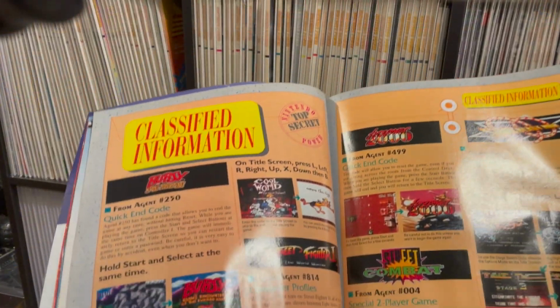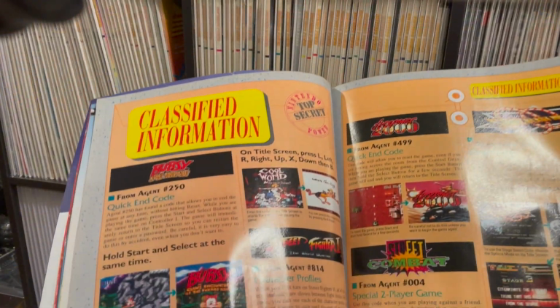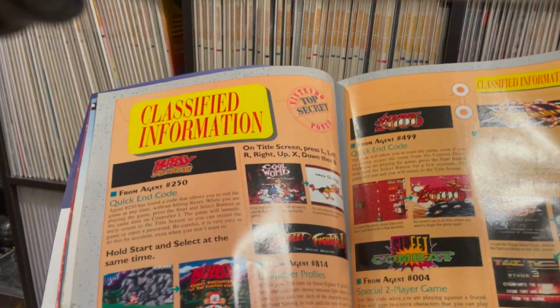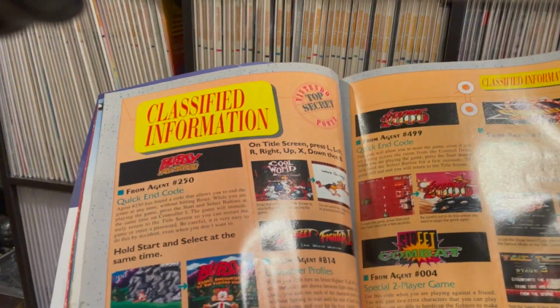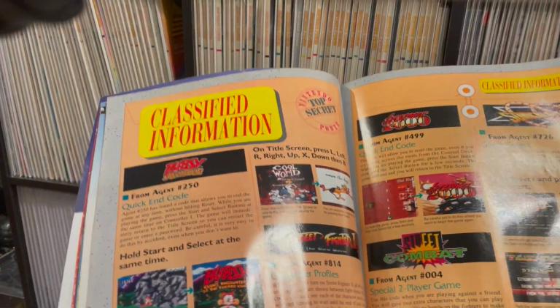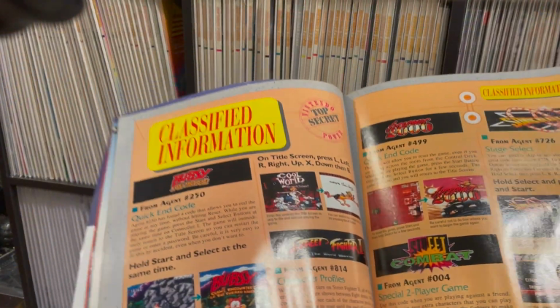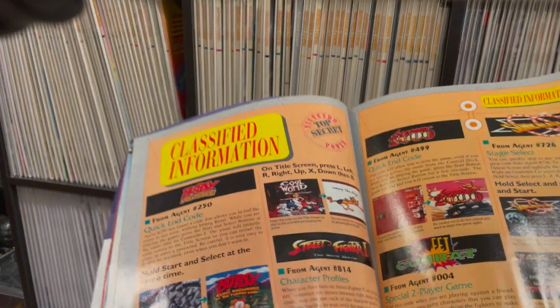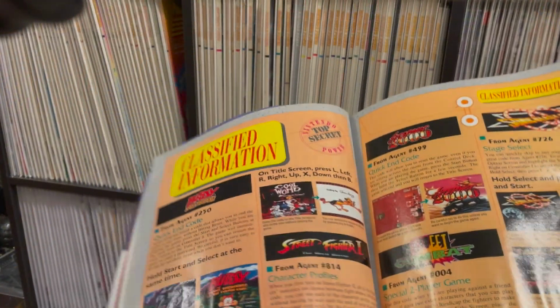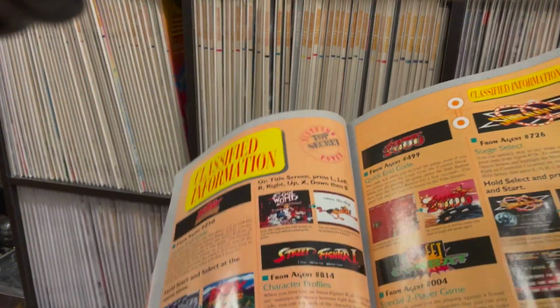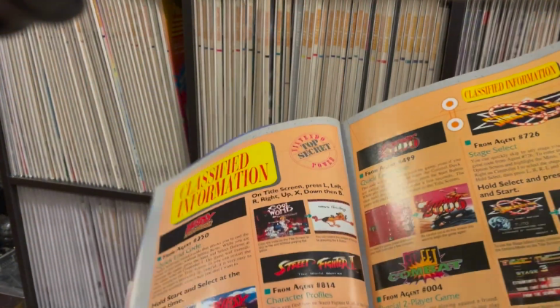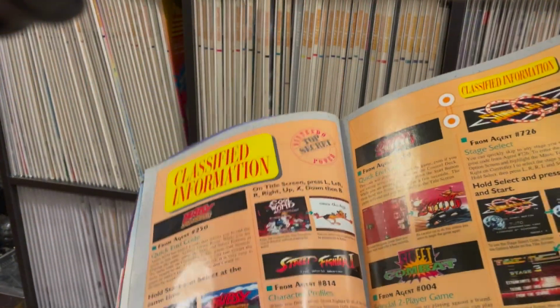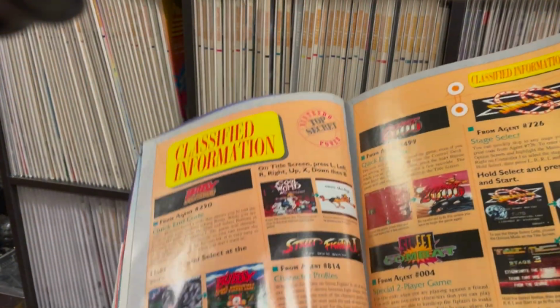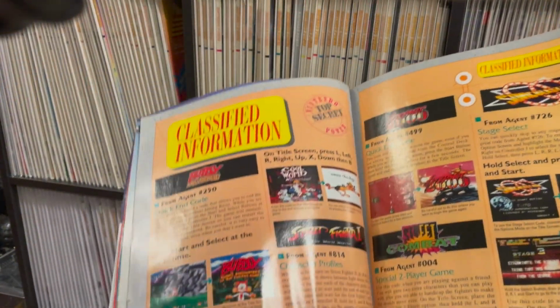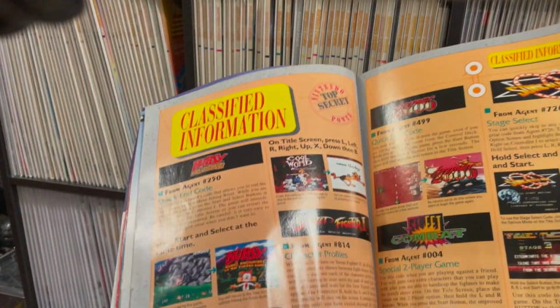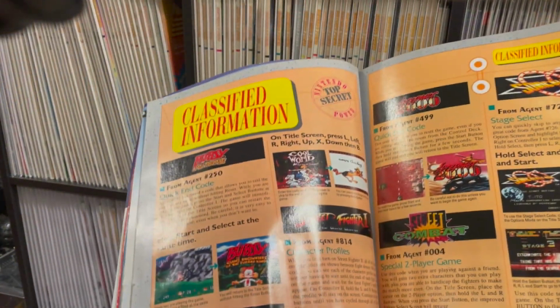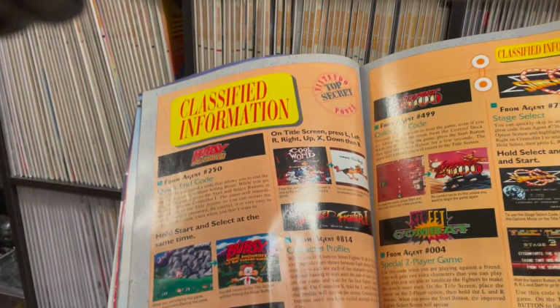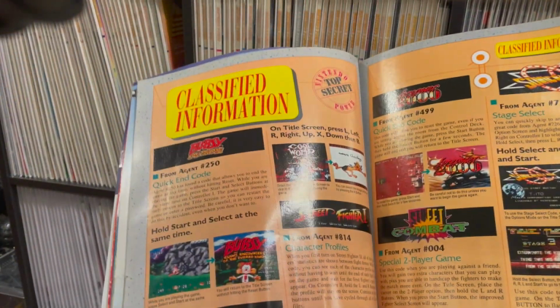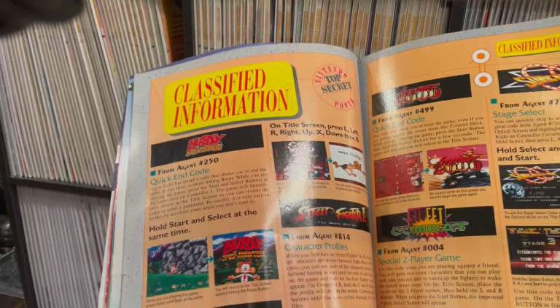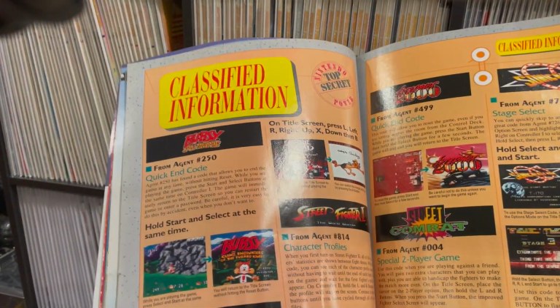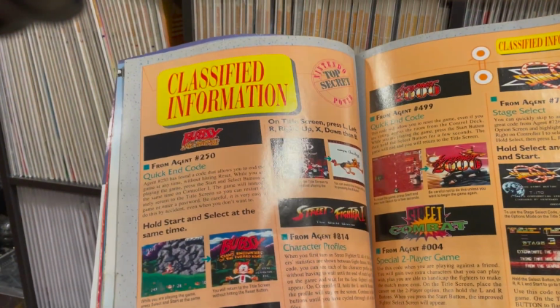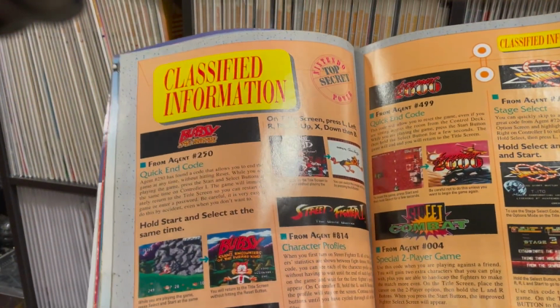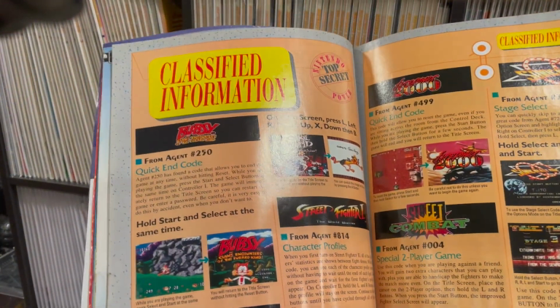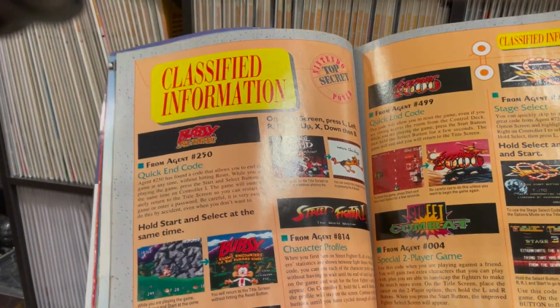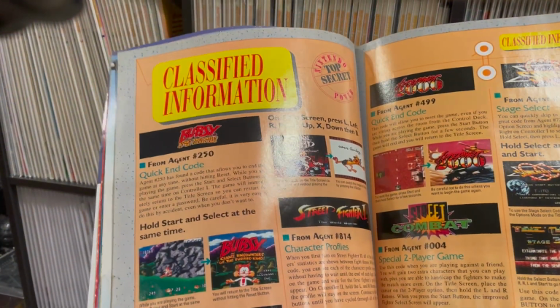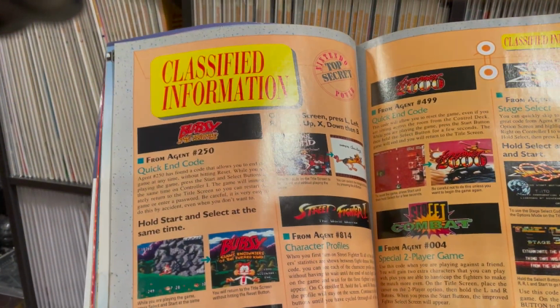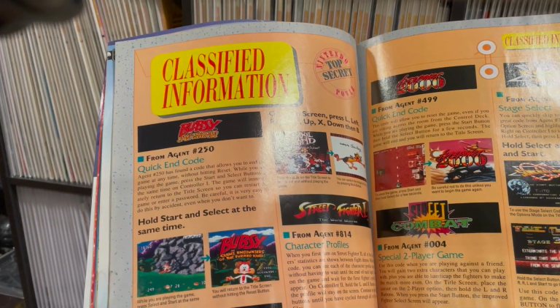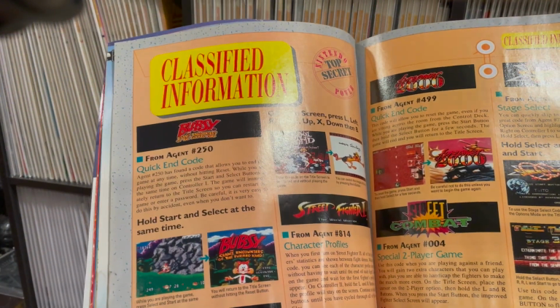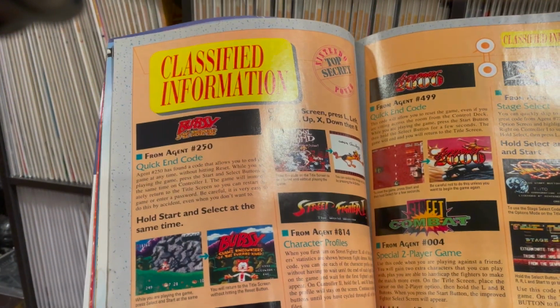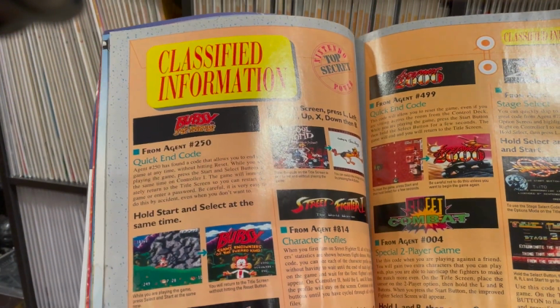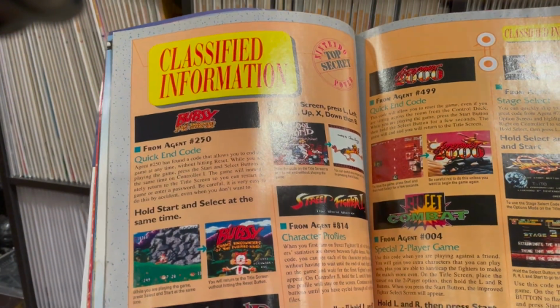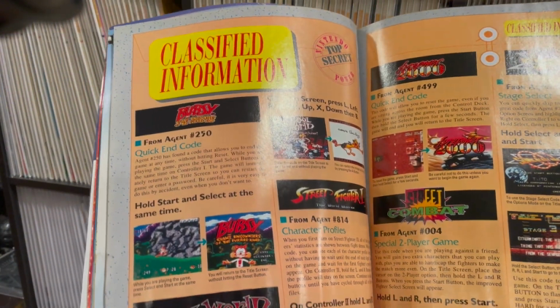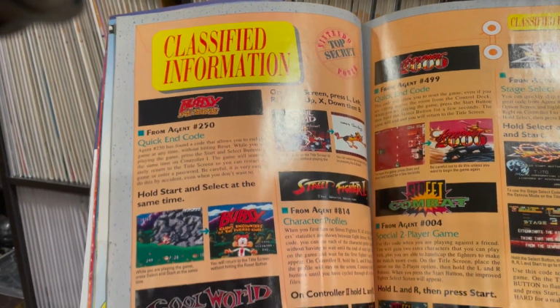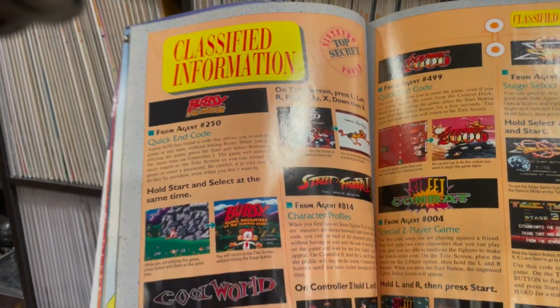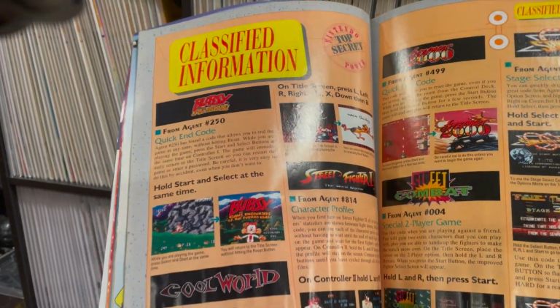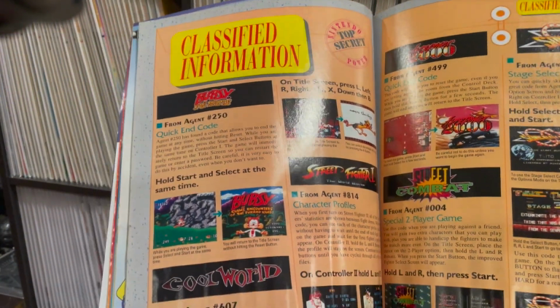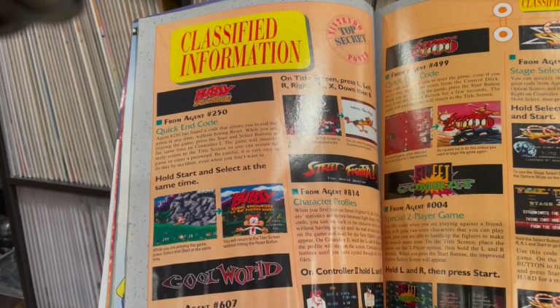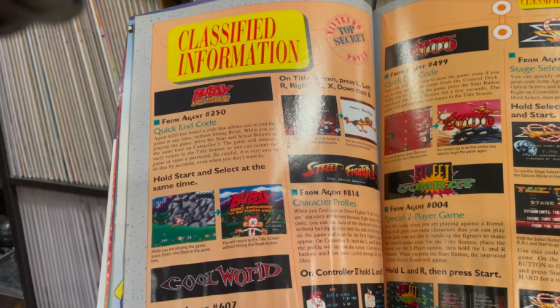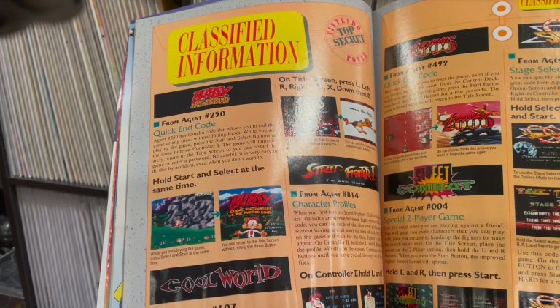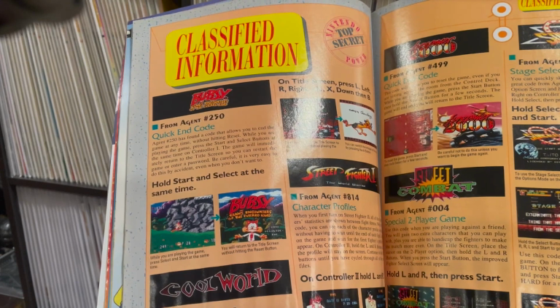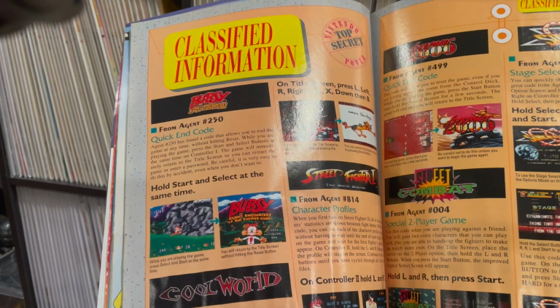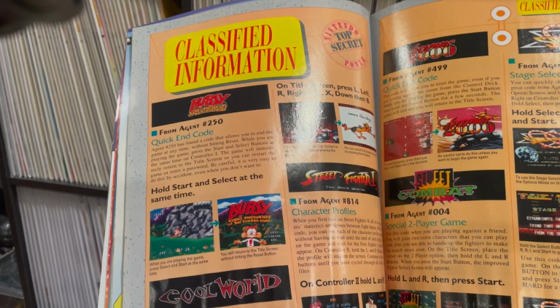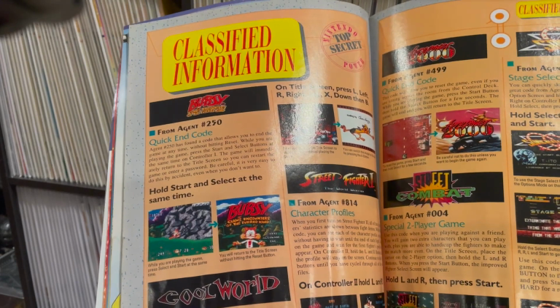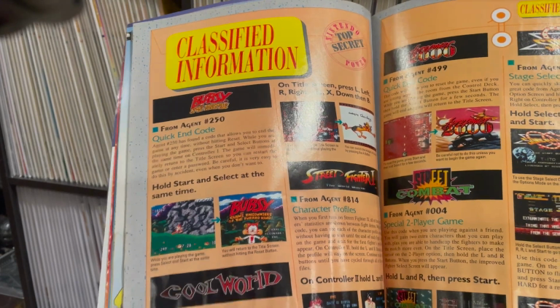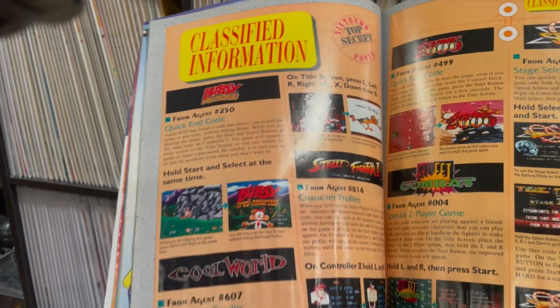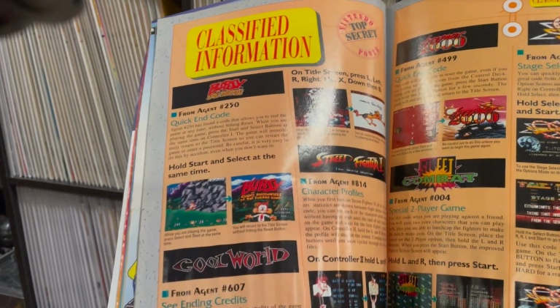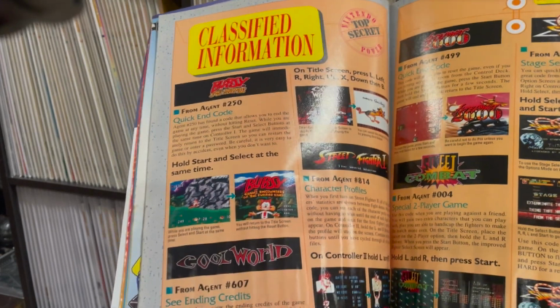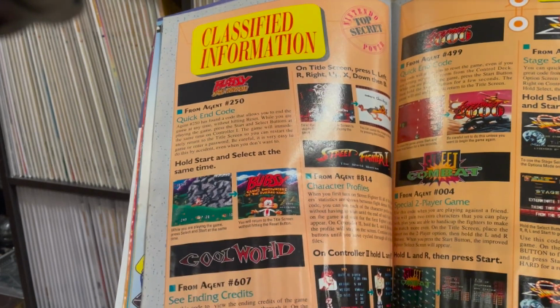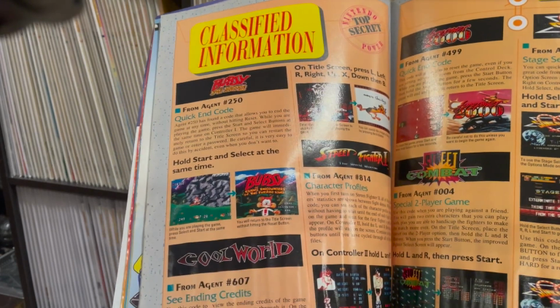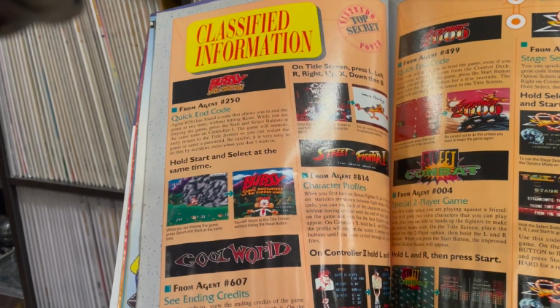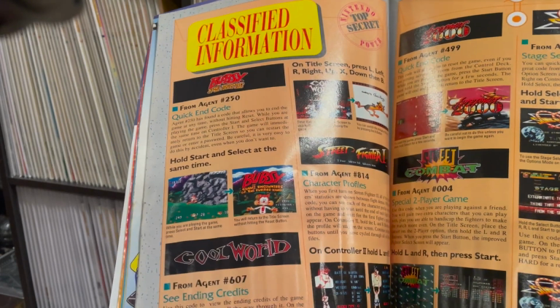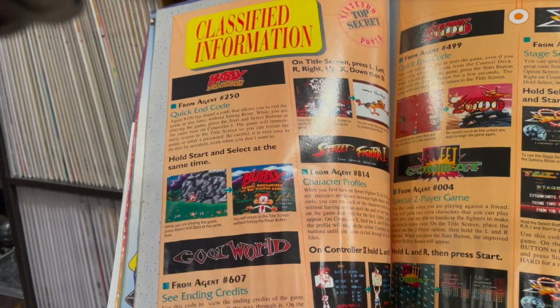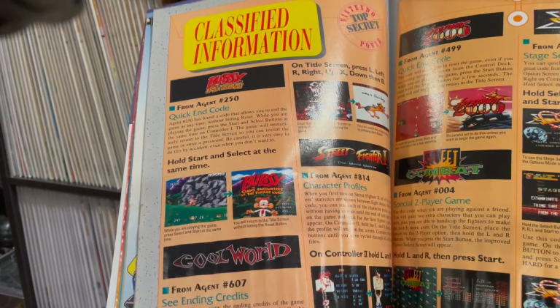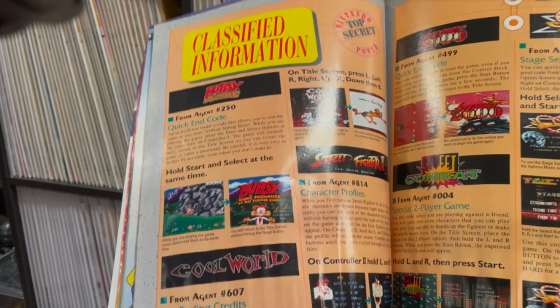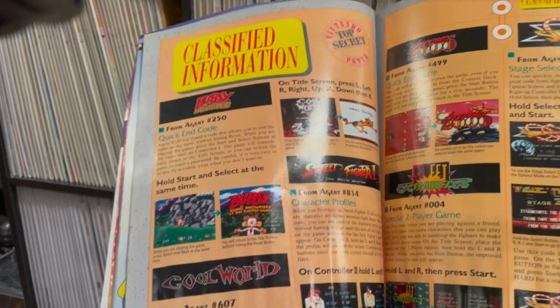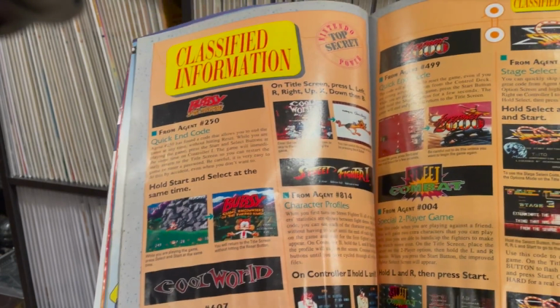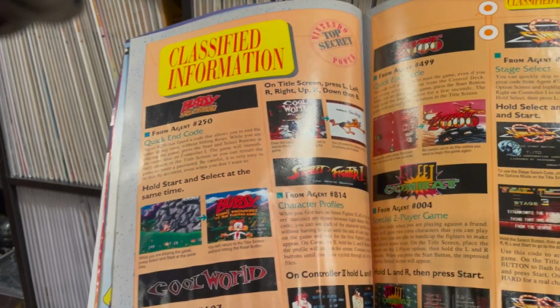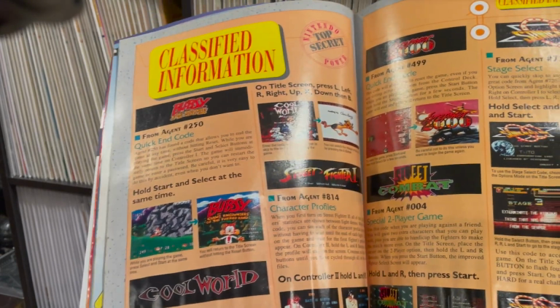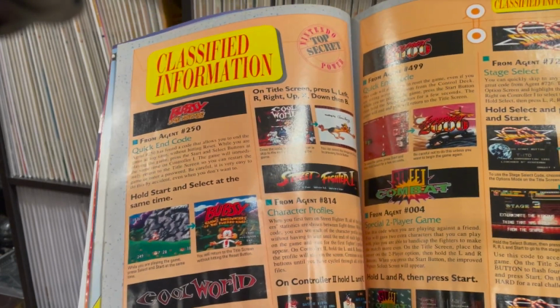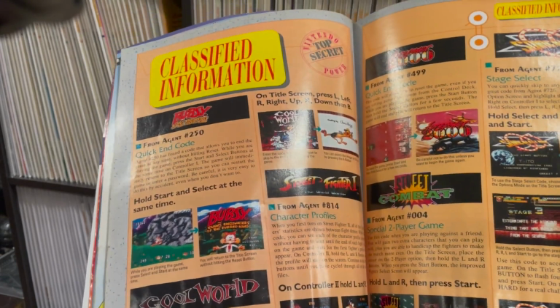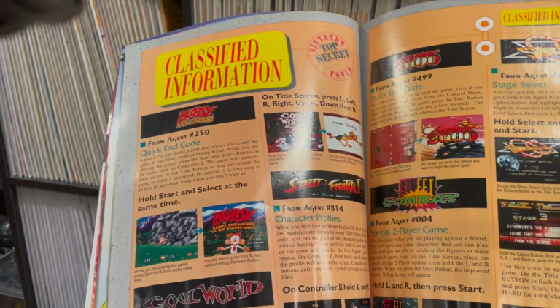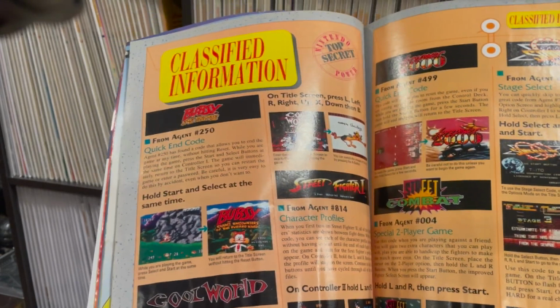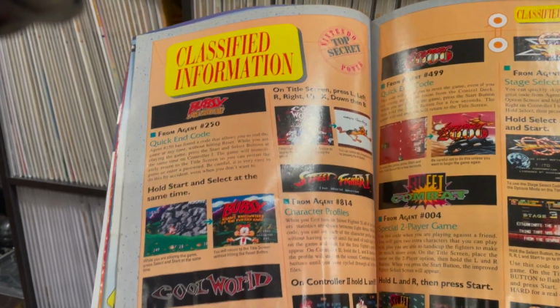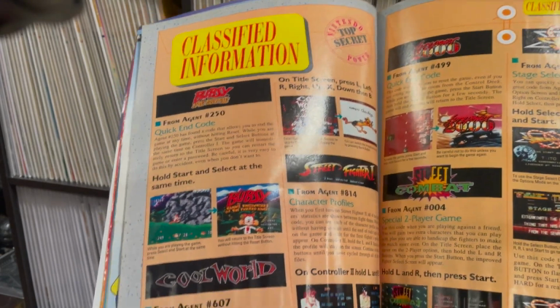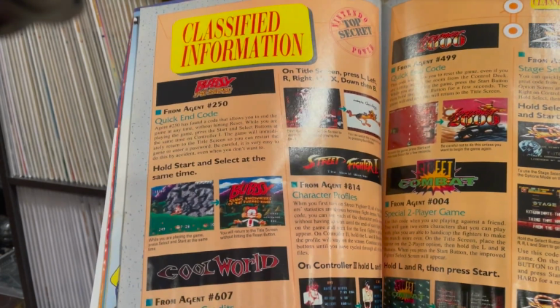Oh, looks like we've got some Bubsy cheat codes here. Excellent. Oh, Cool World. Man, oh man.